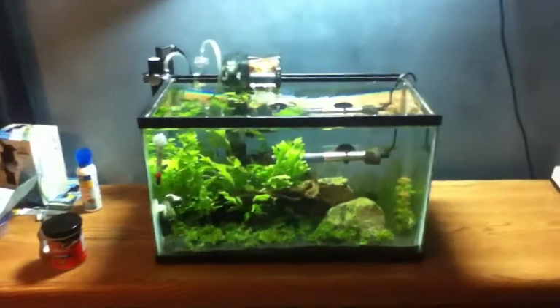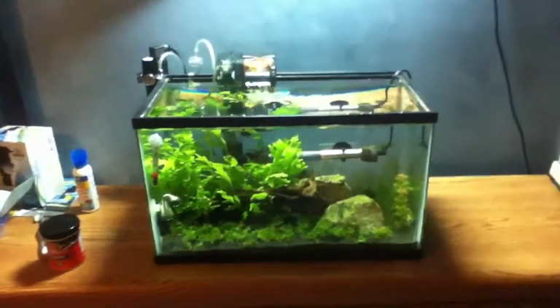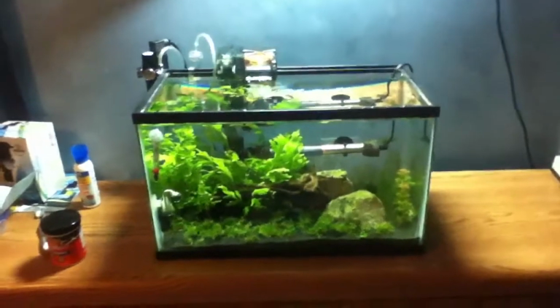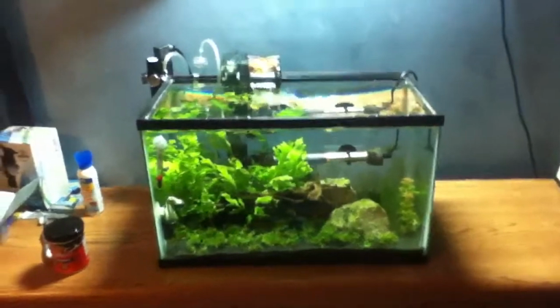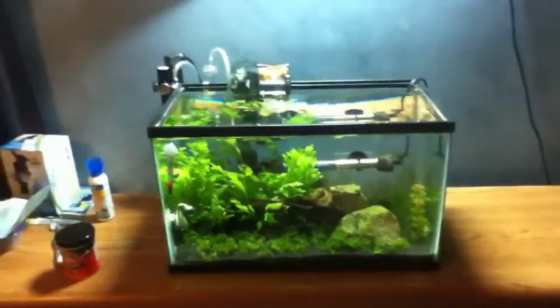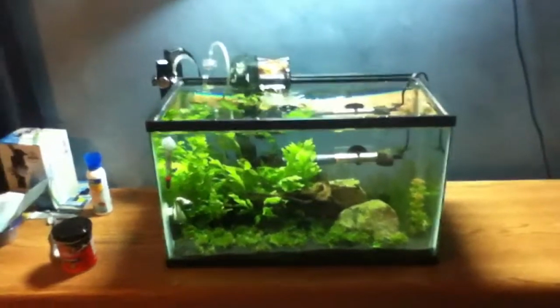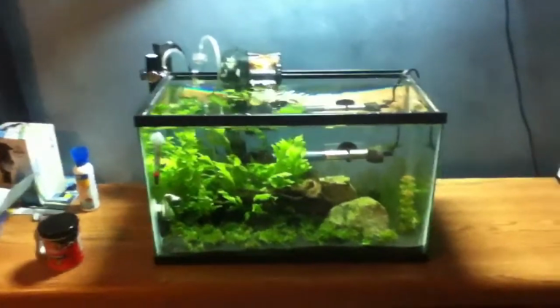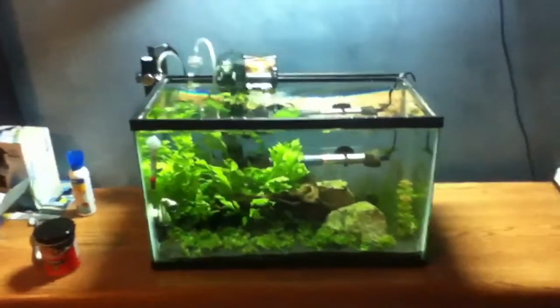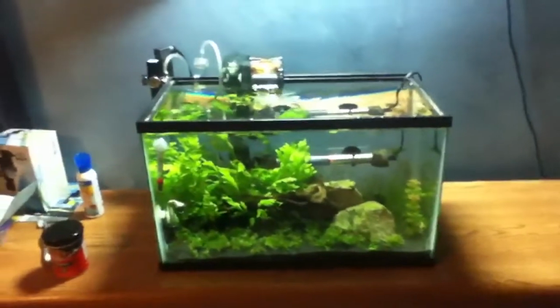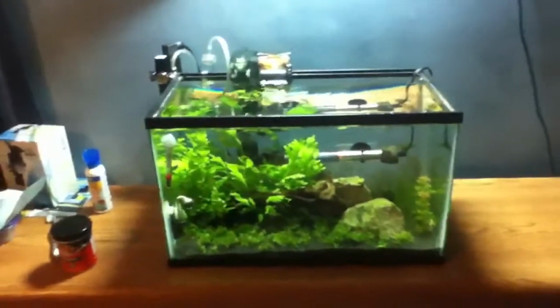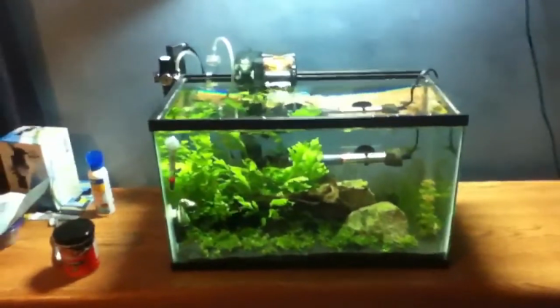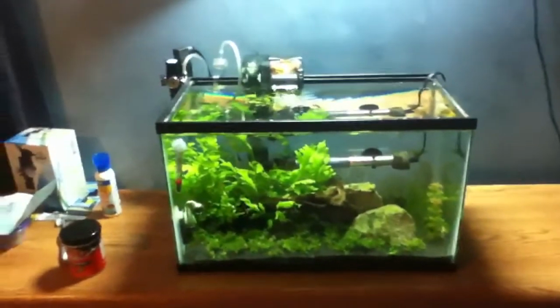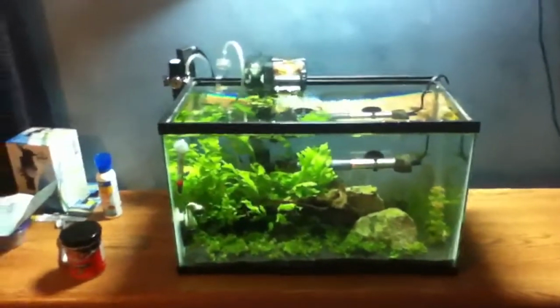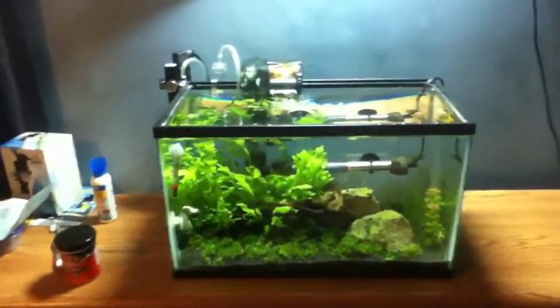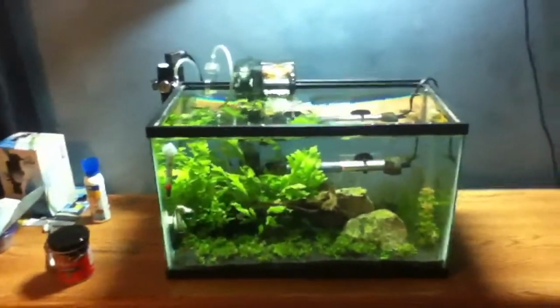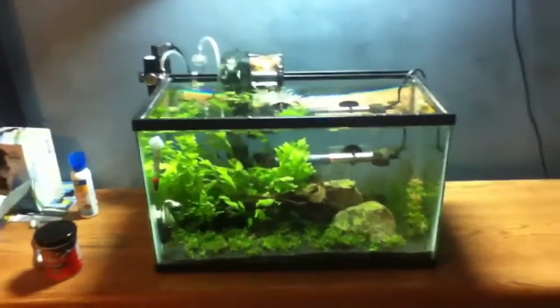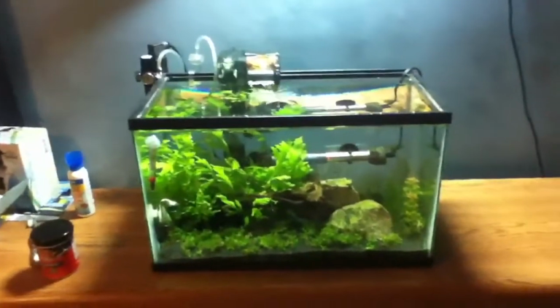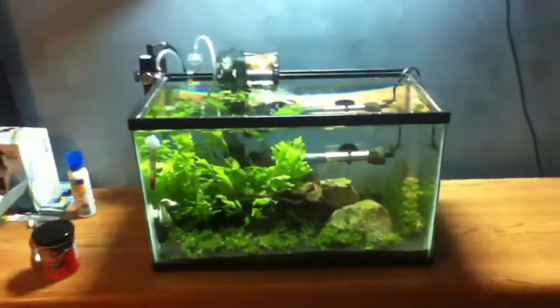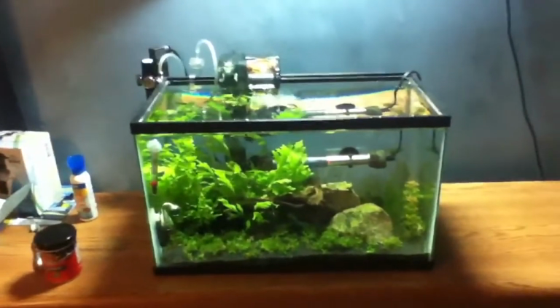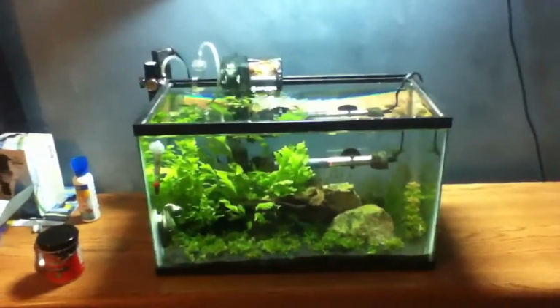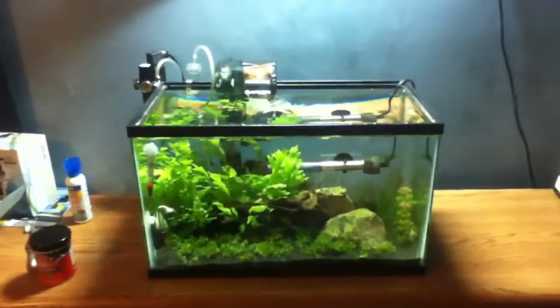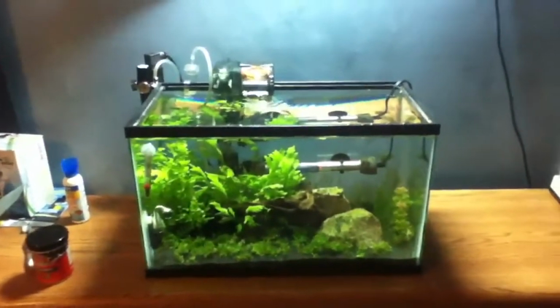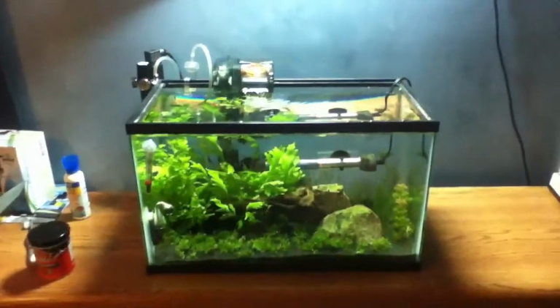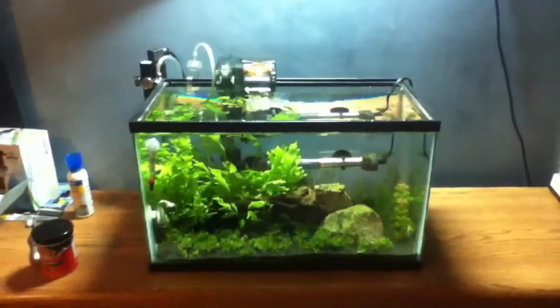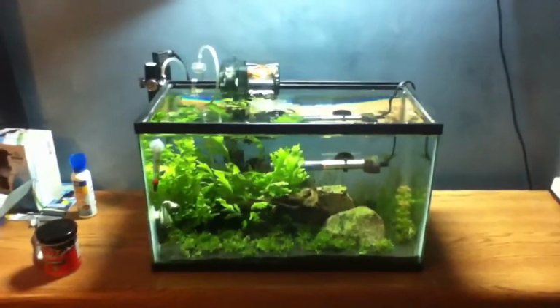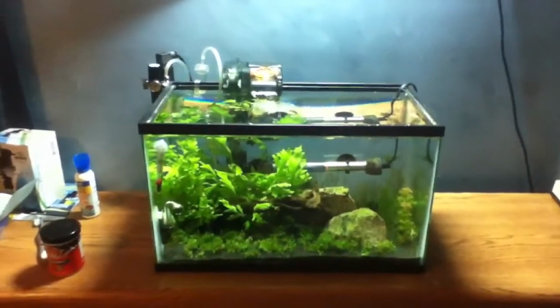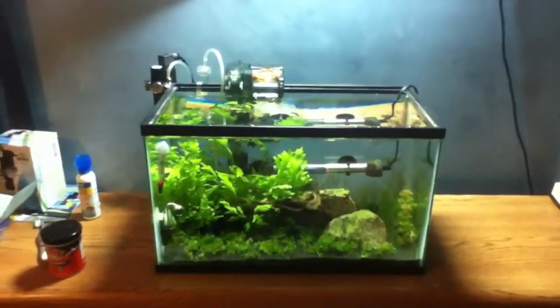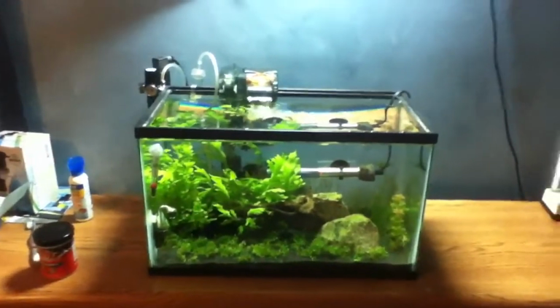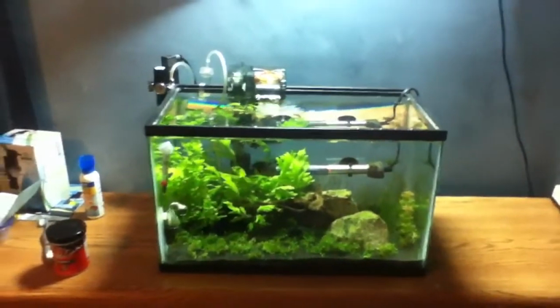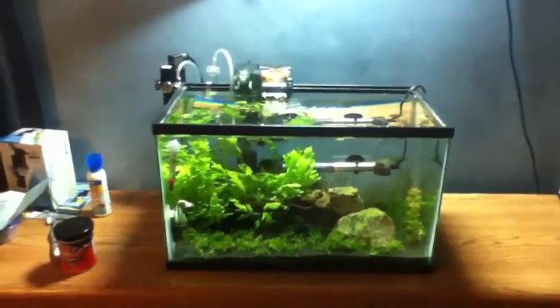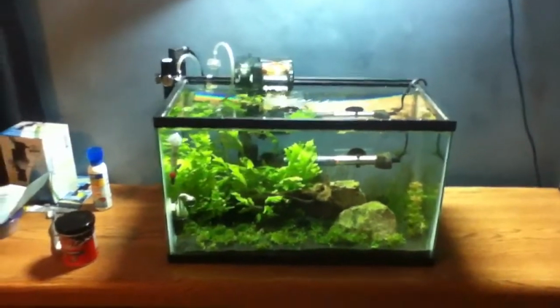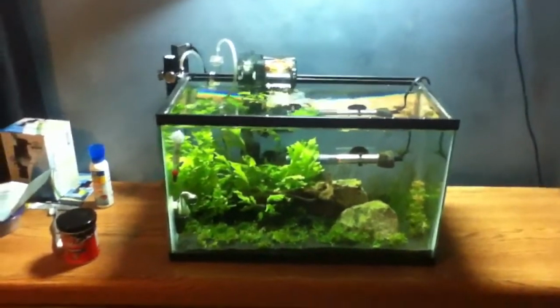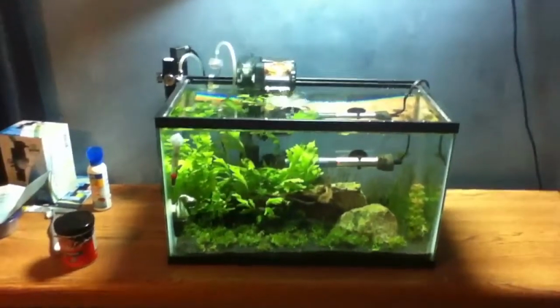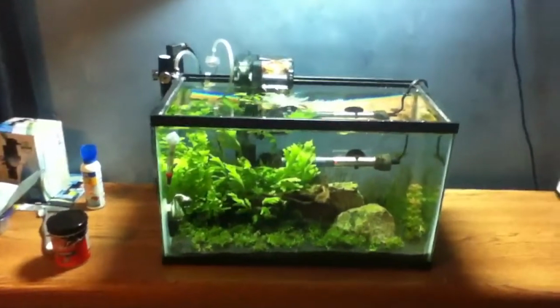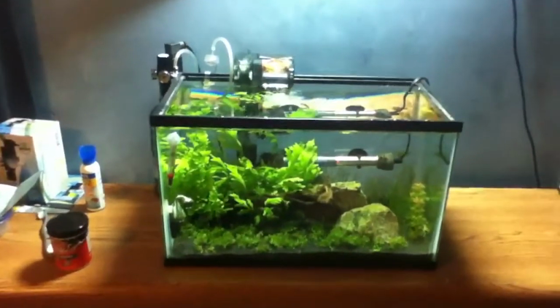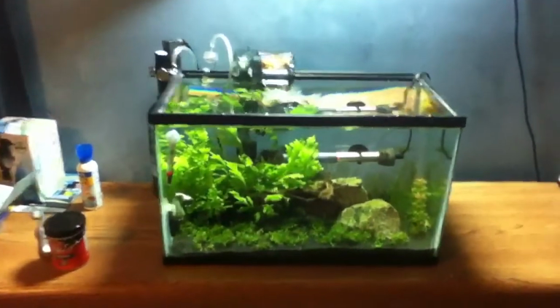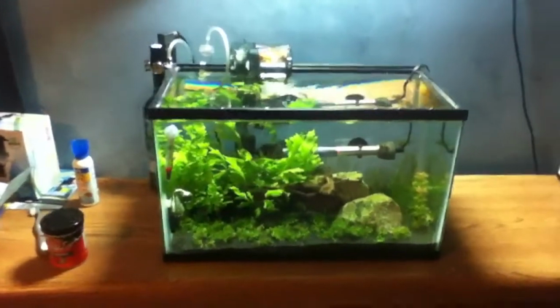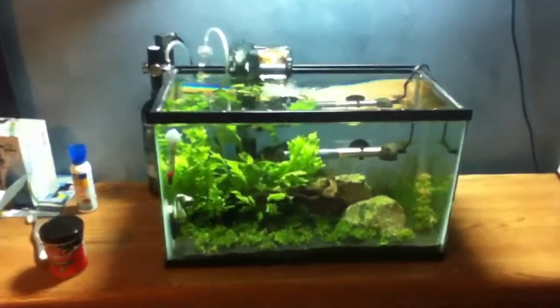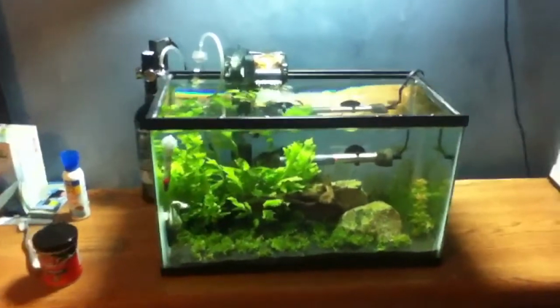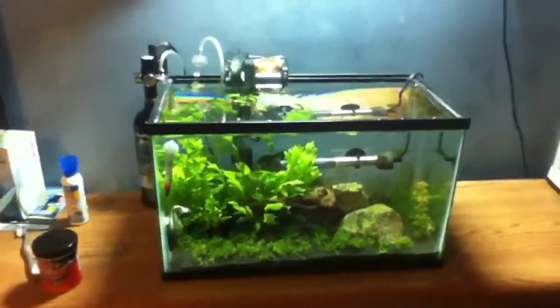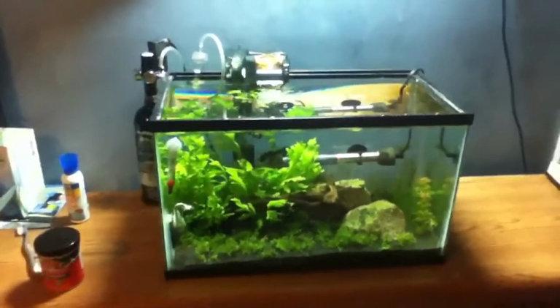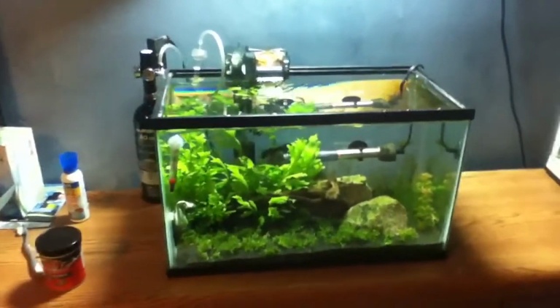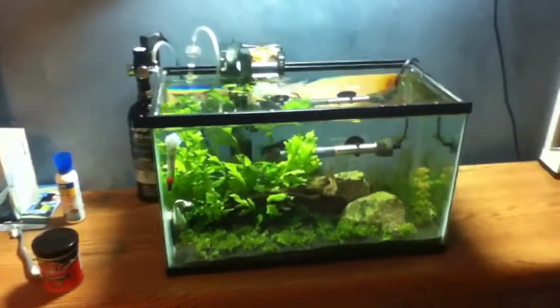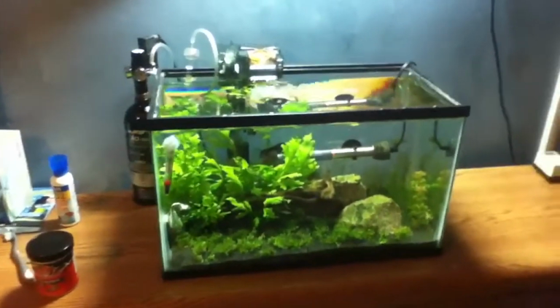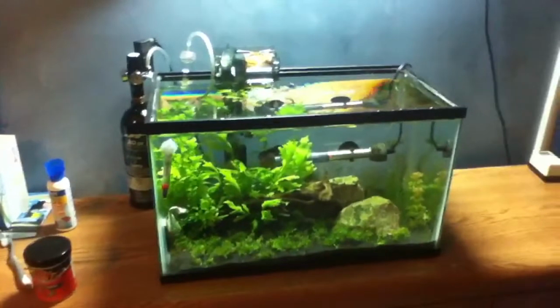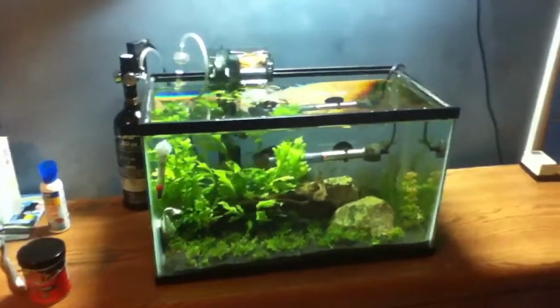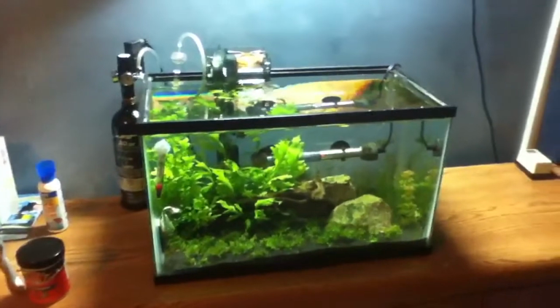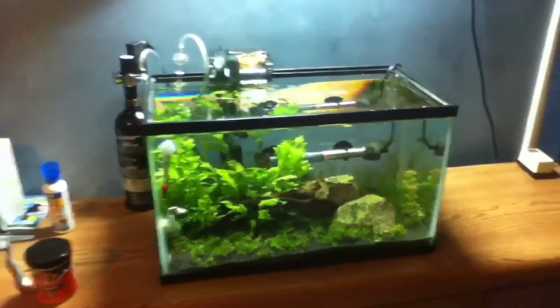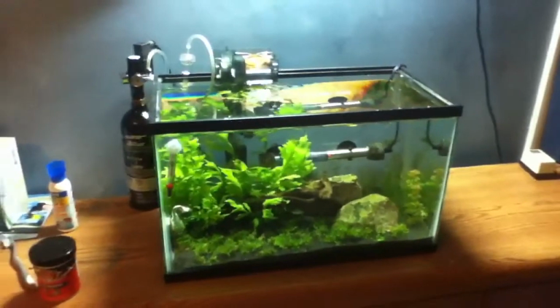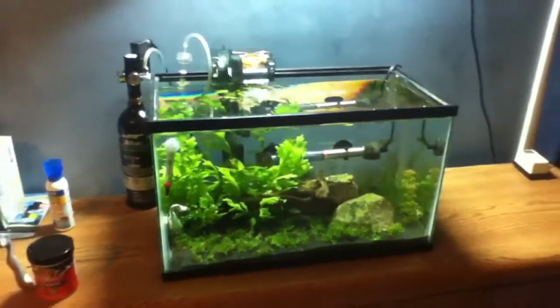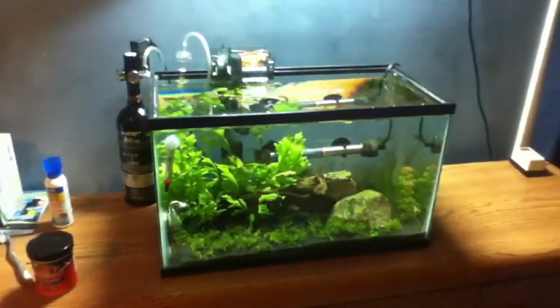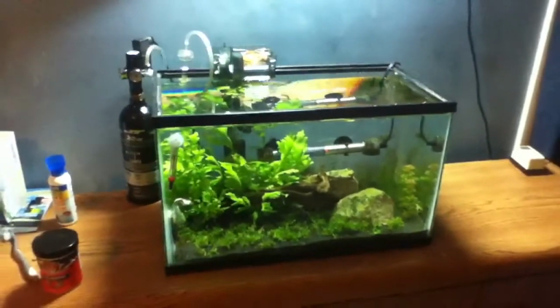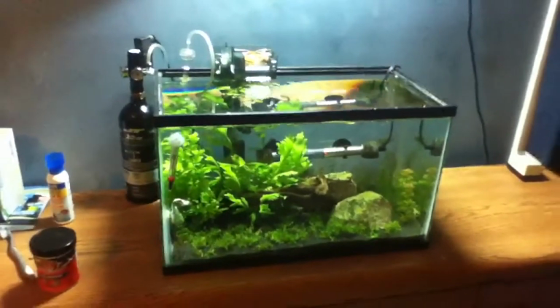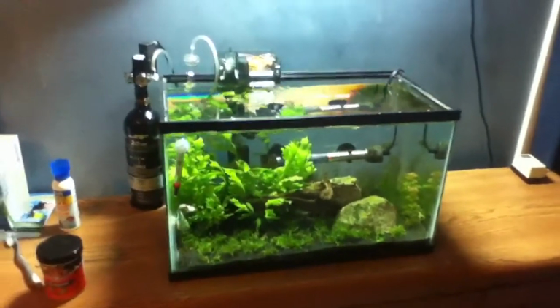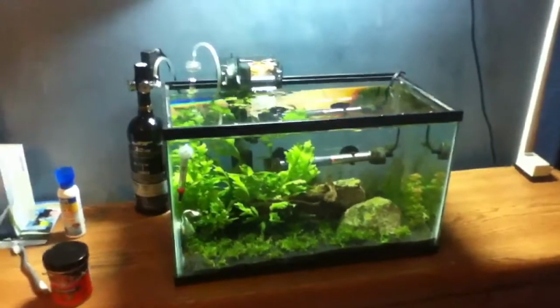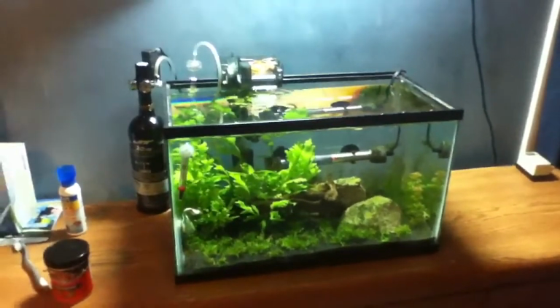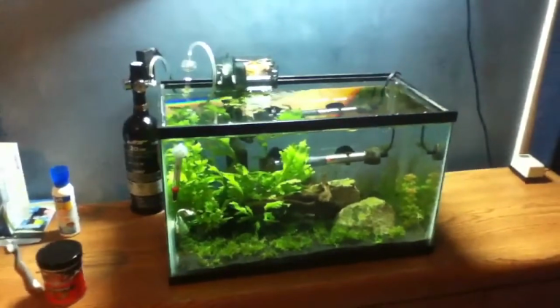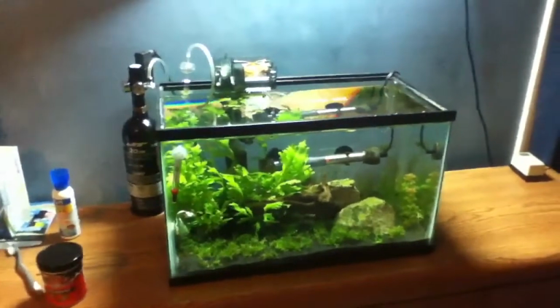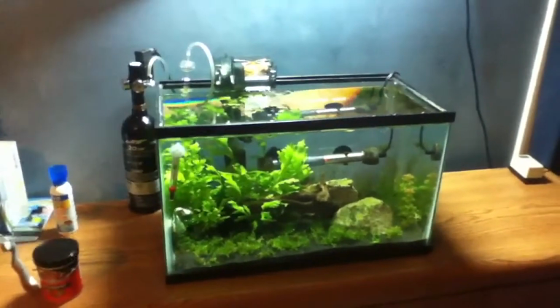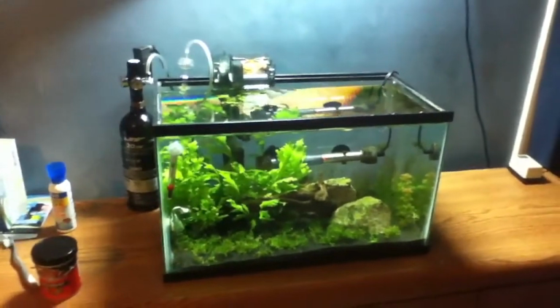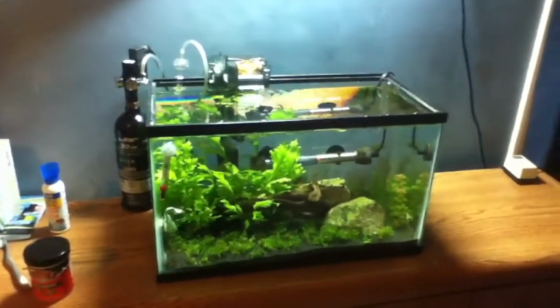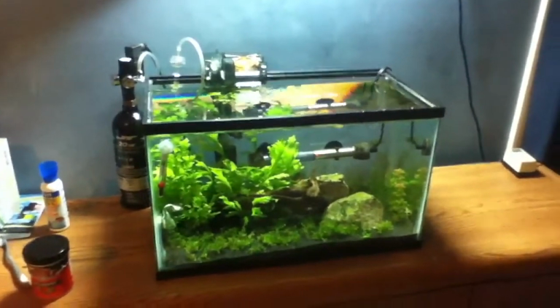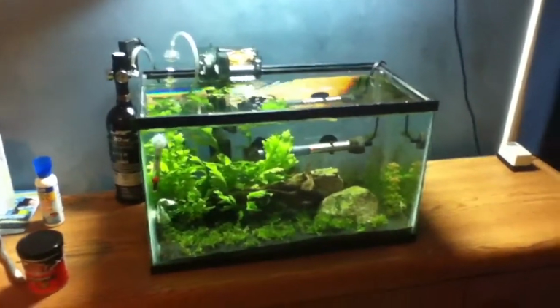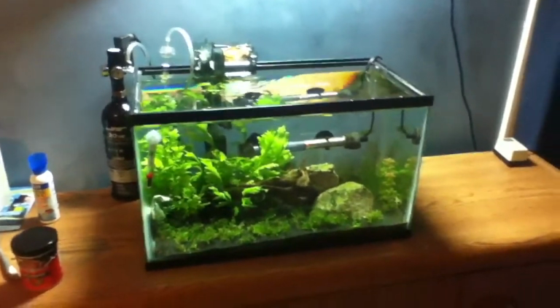What's up fish tank people, Top Notch Tanks here, and today I just want to give you a quick update on the 10 gallon because you guys haven't seen it in a while.